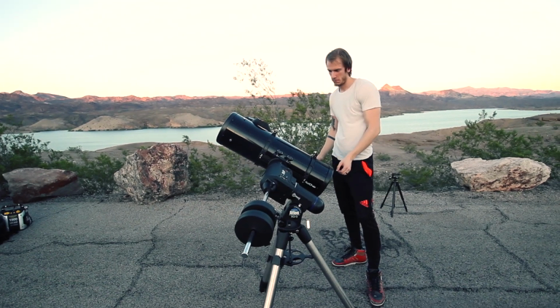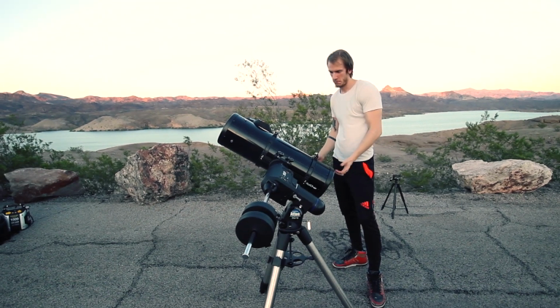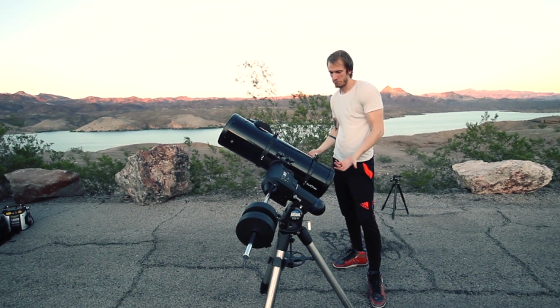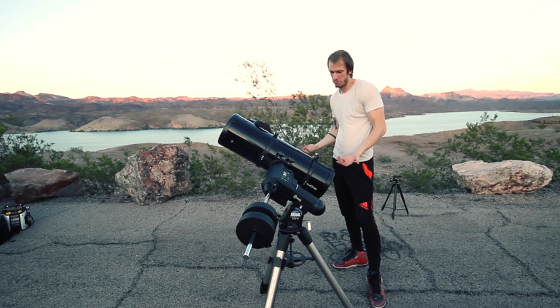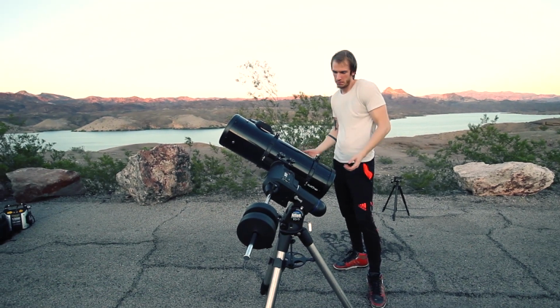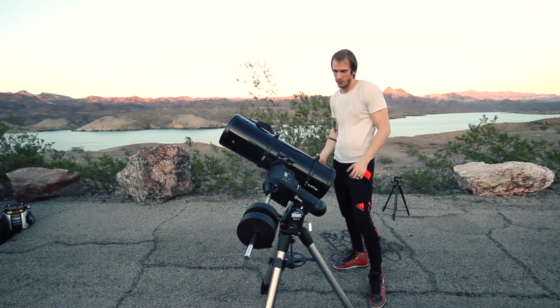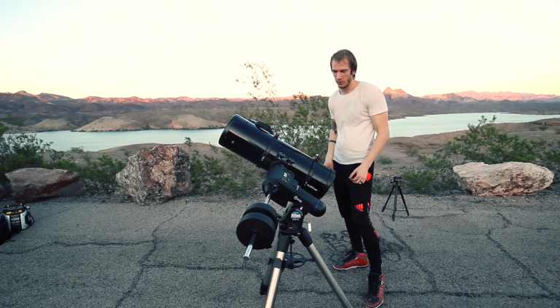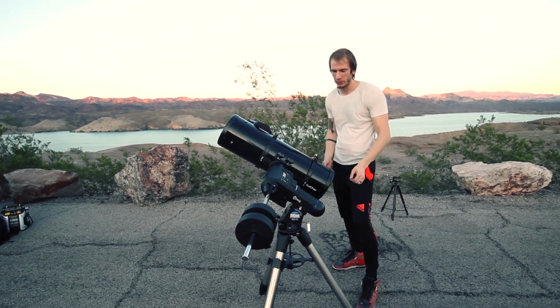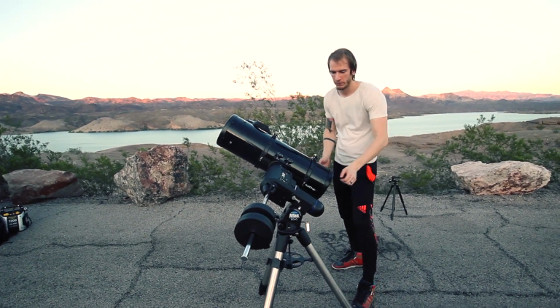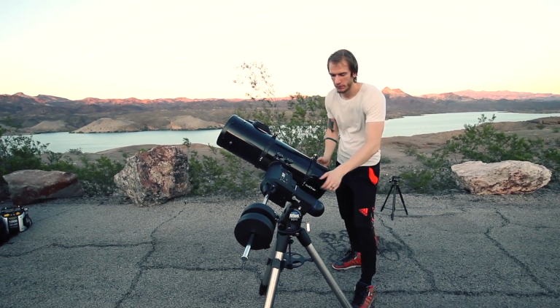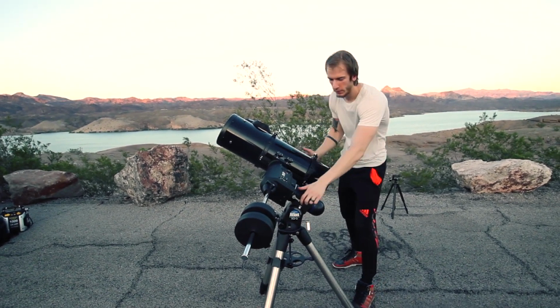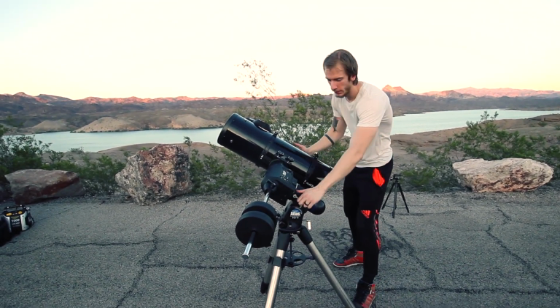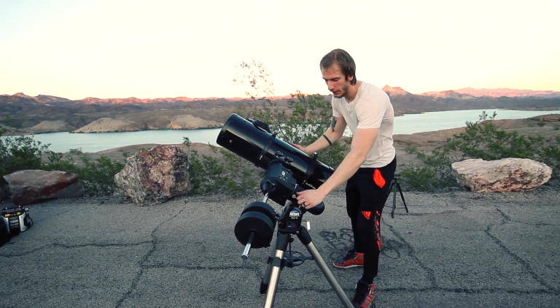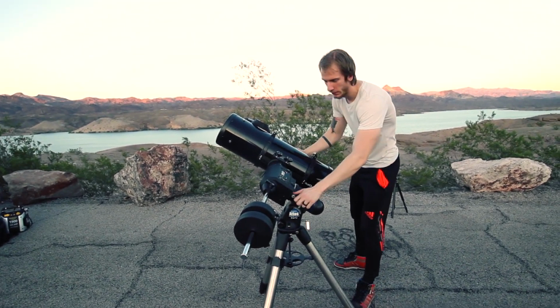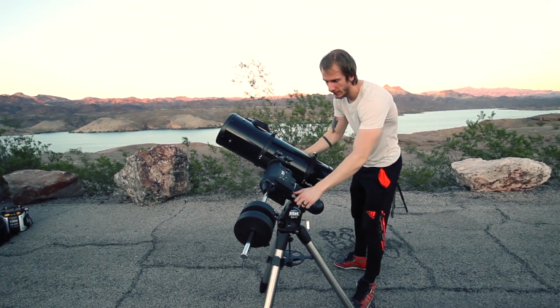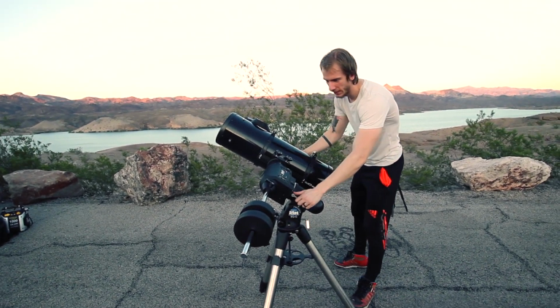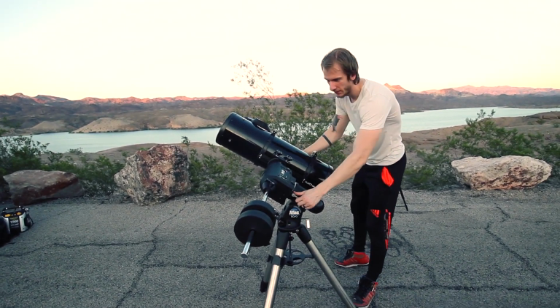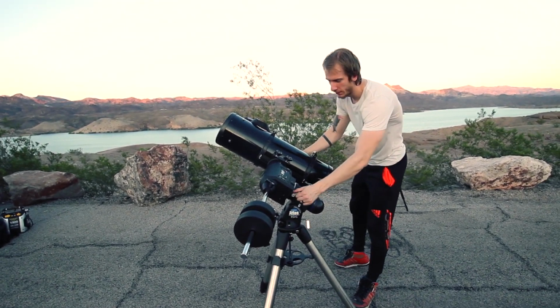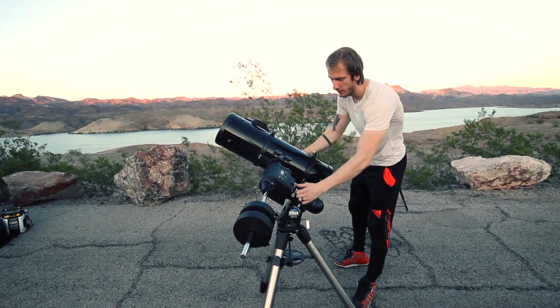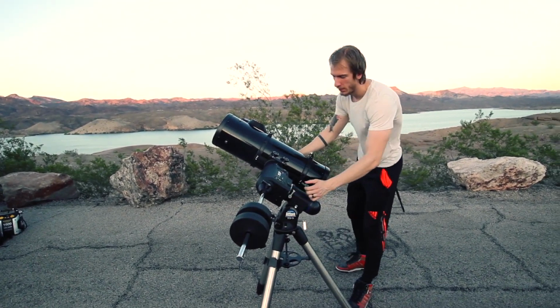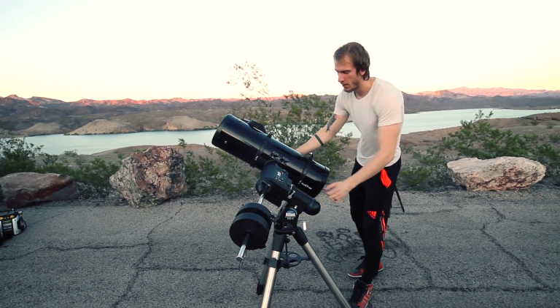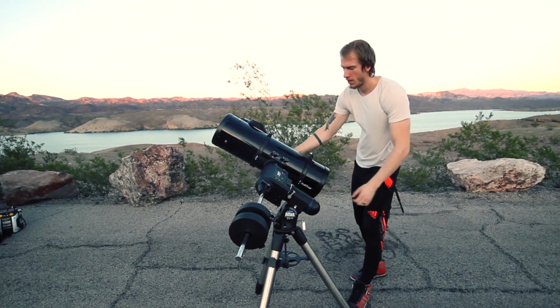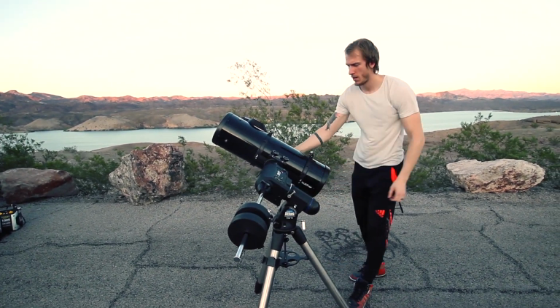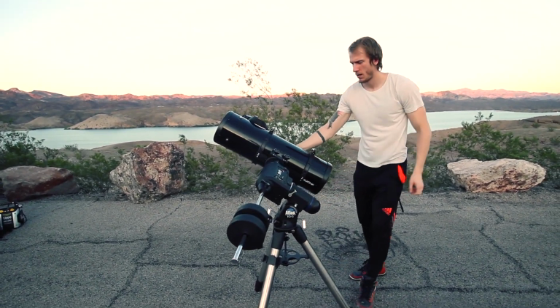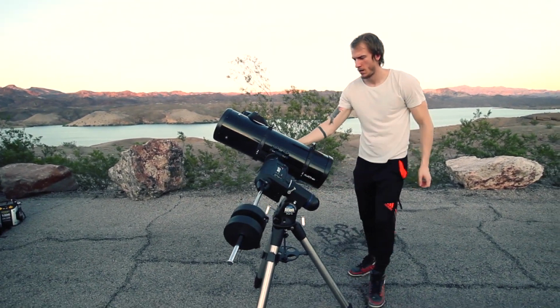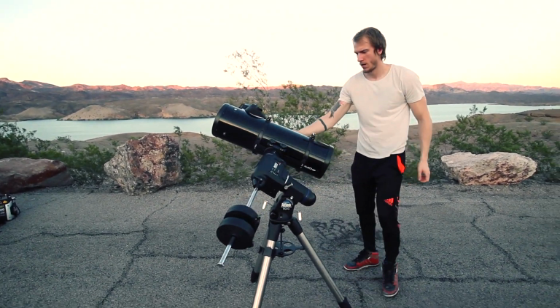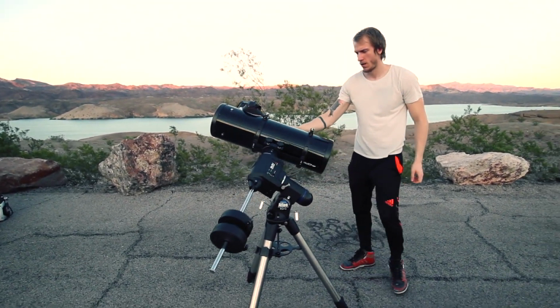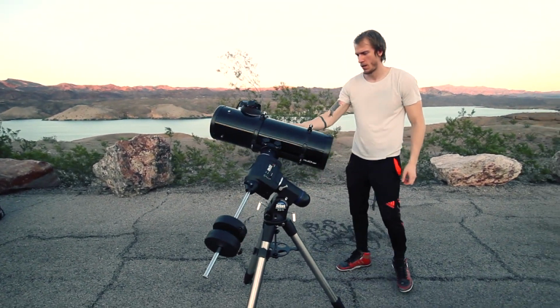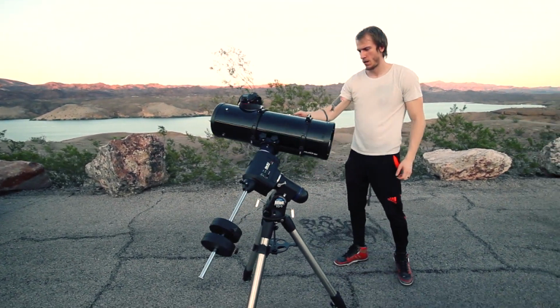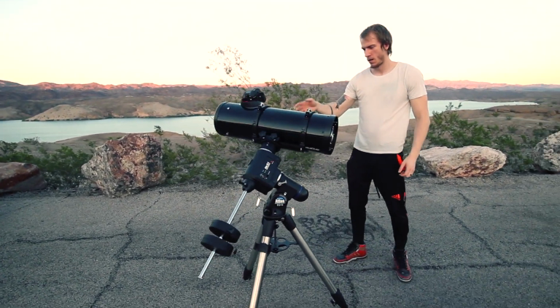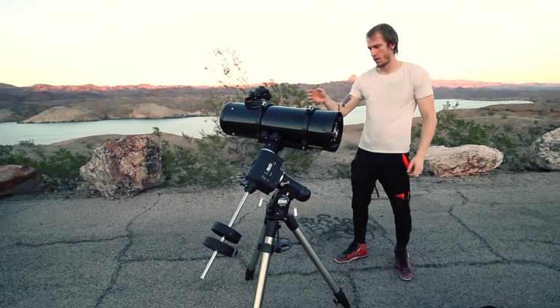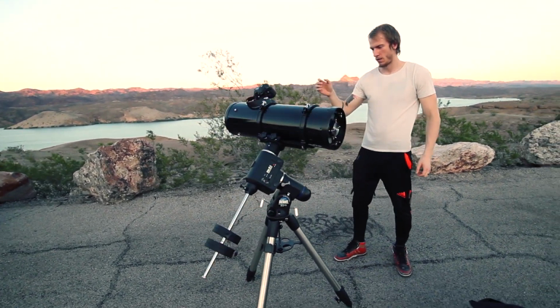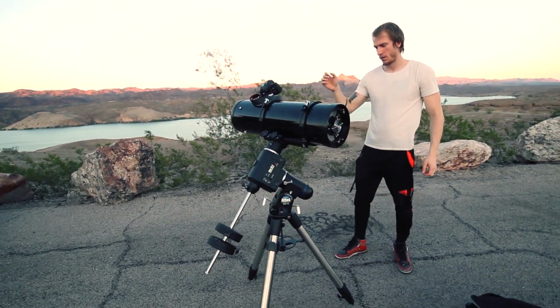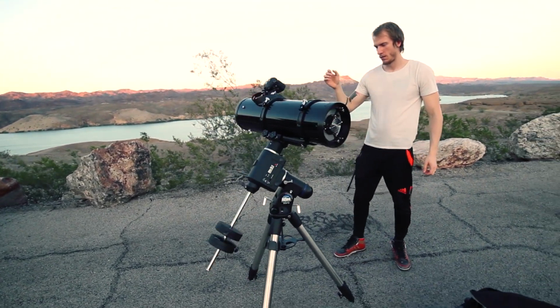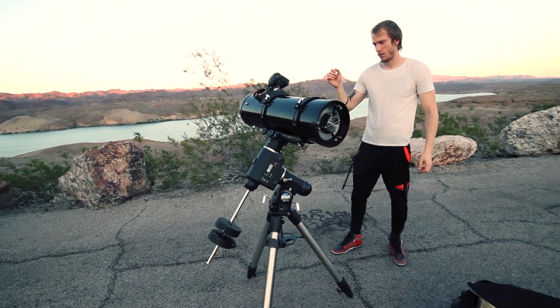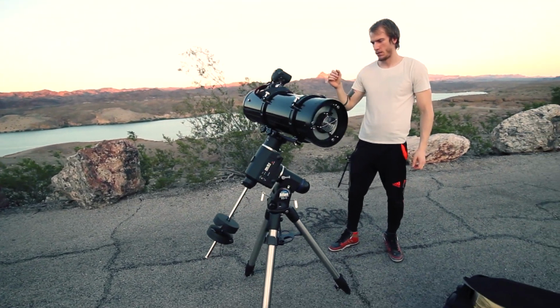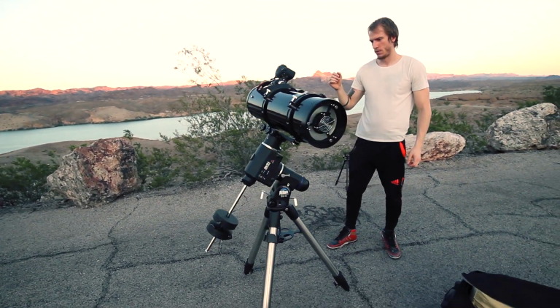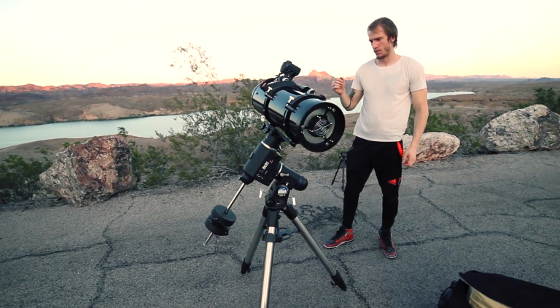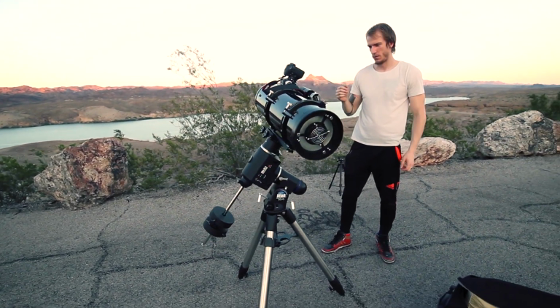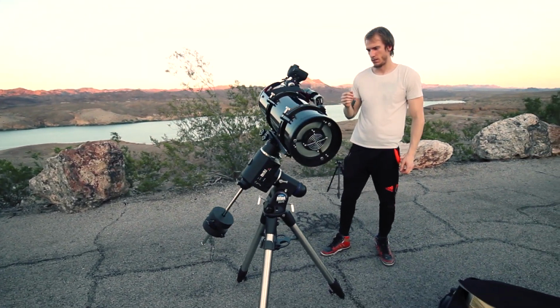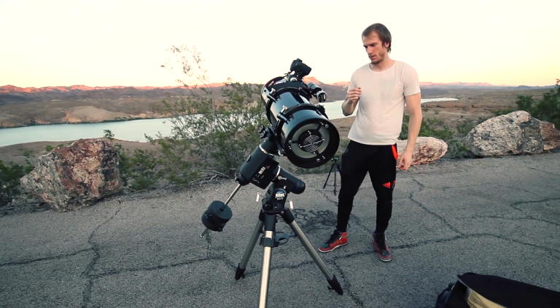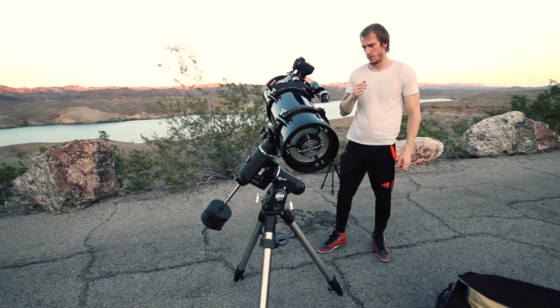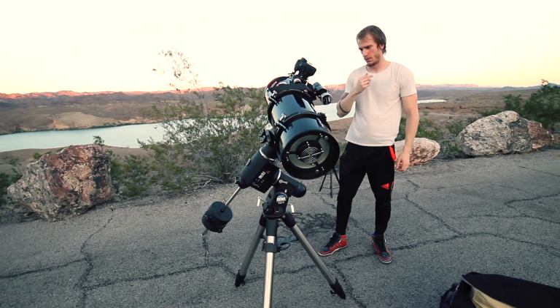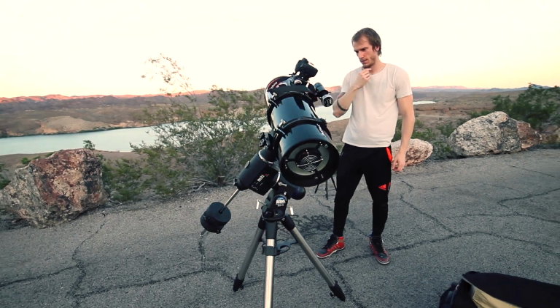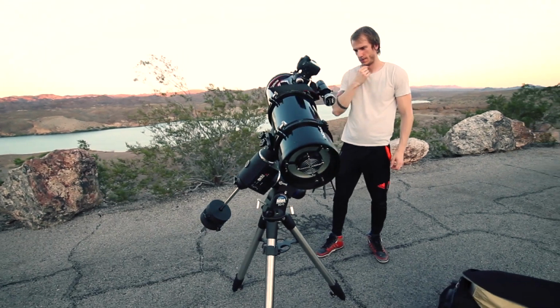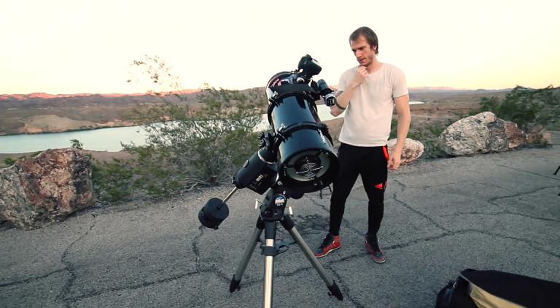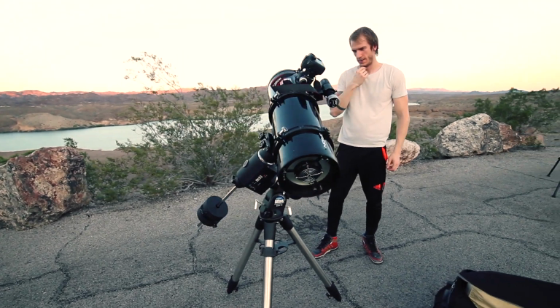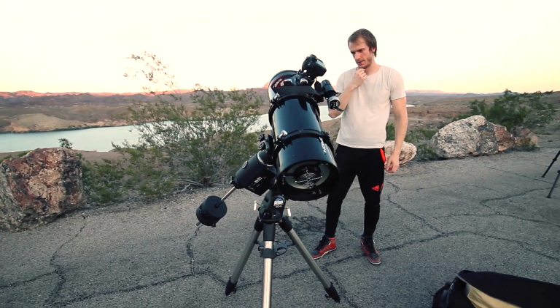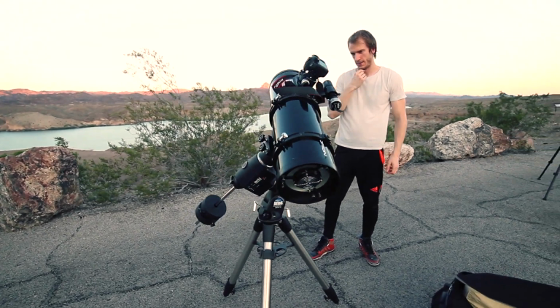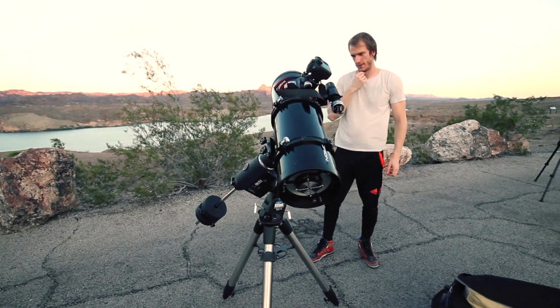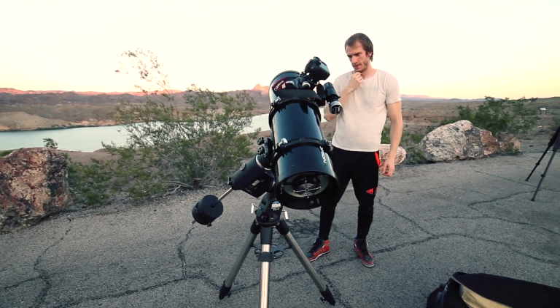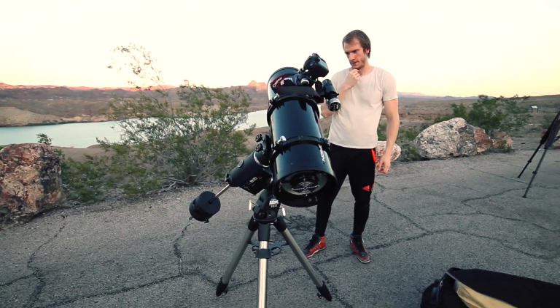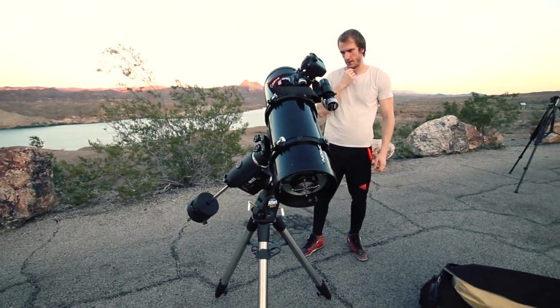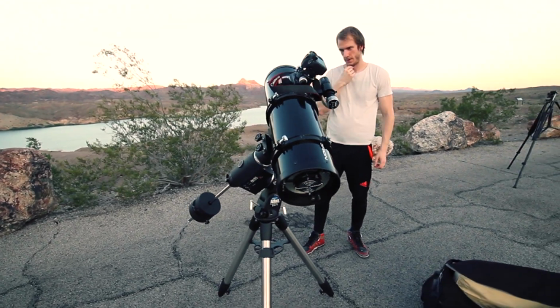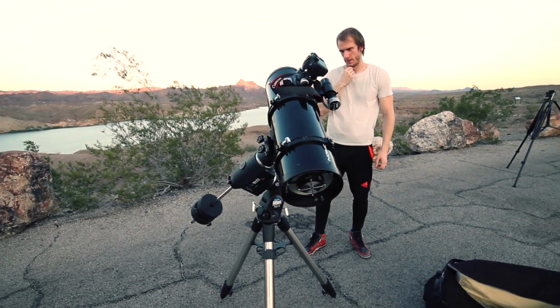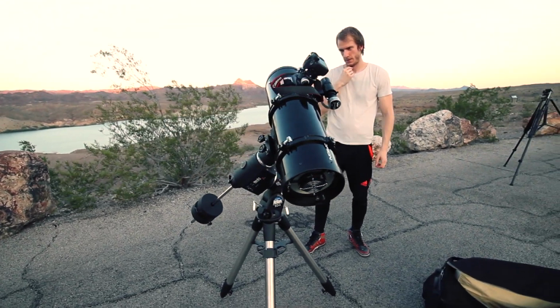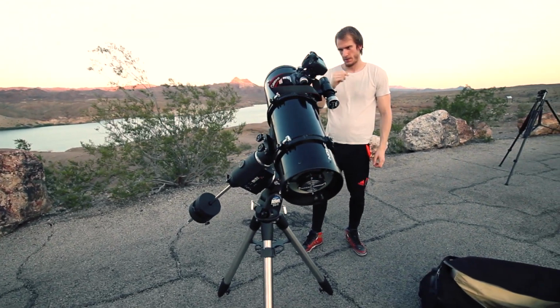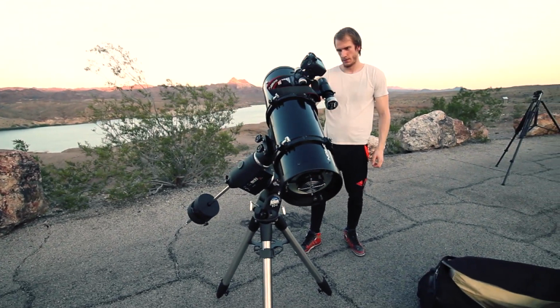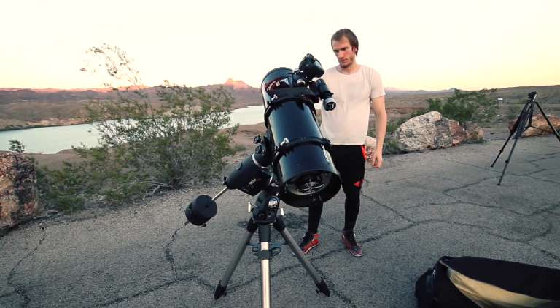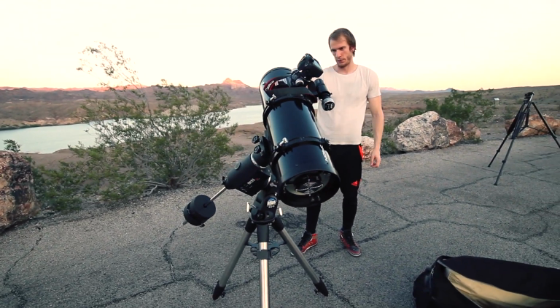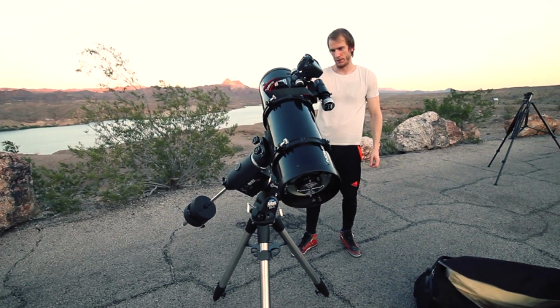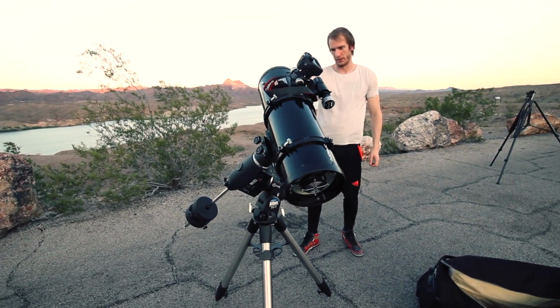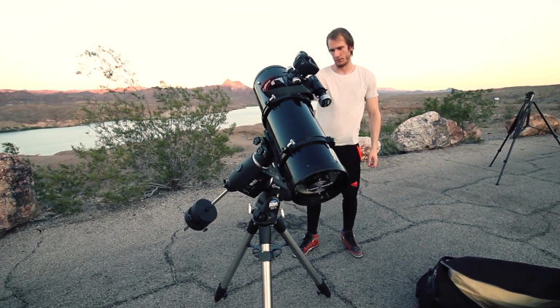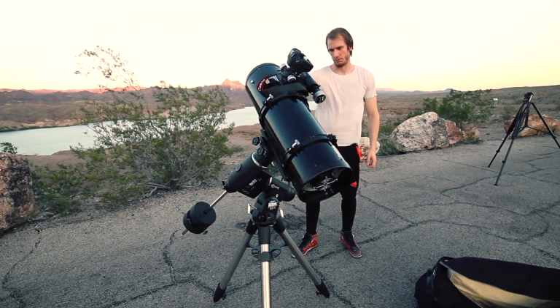You'll know you're successful when you can swing the telescope gently in all directions and it stays still in place without tipping over.